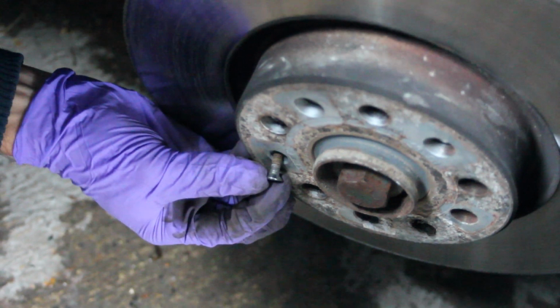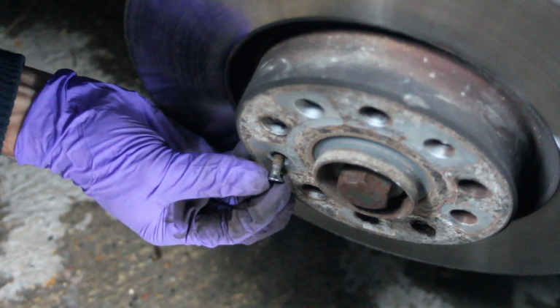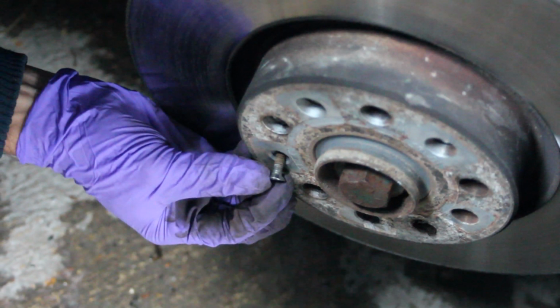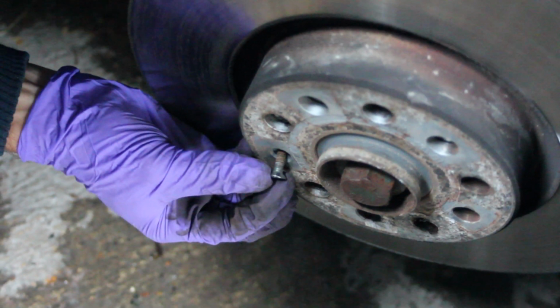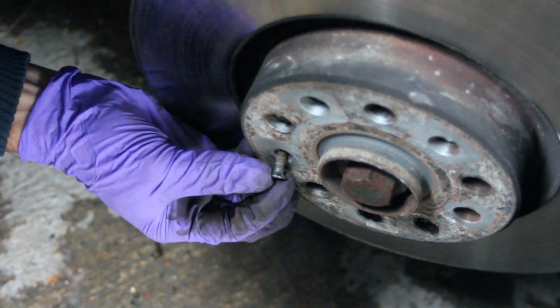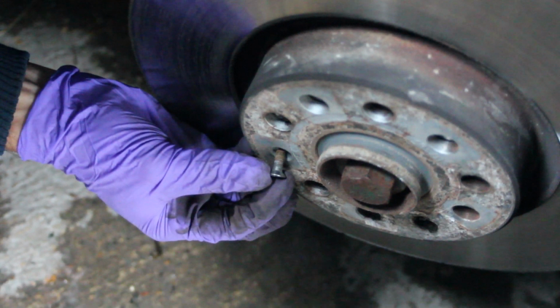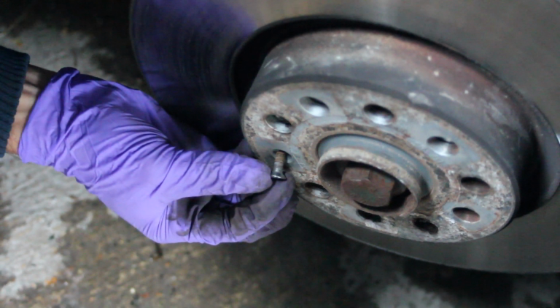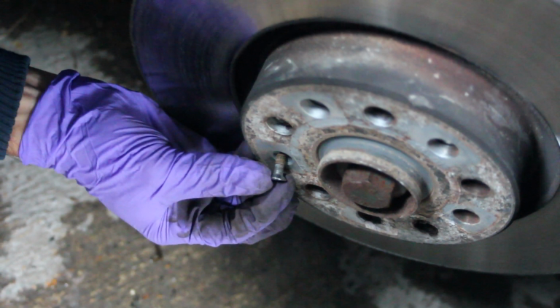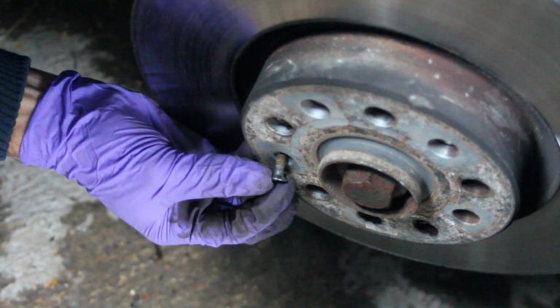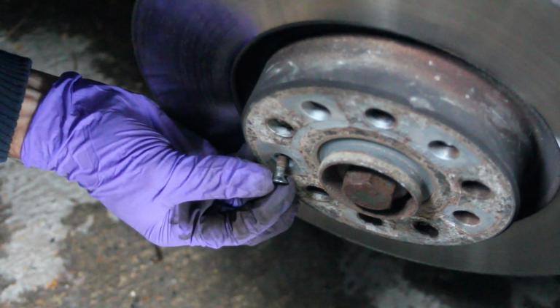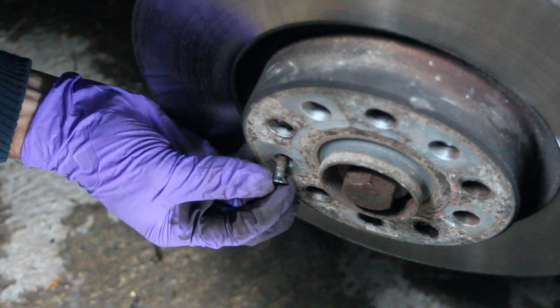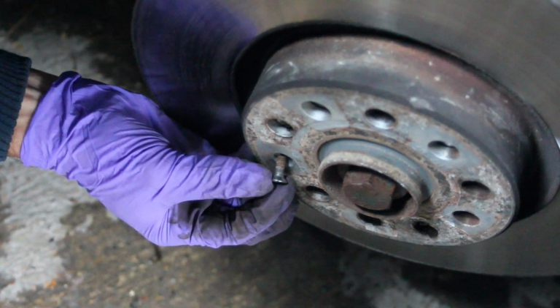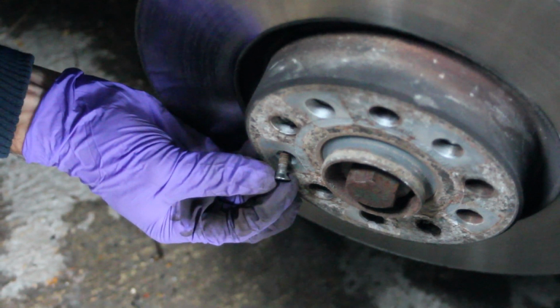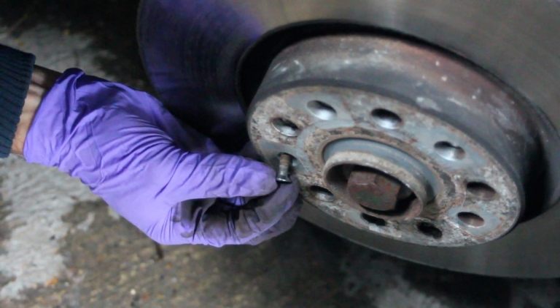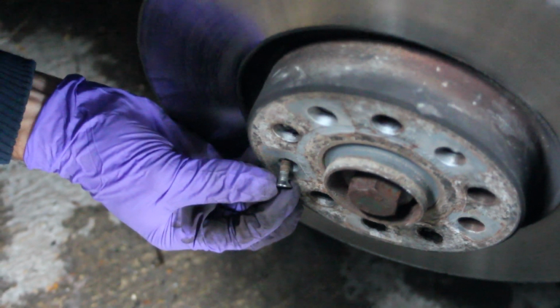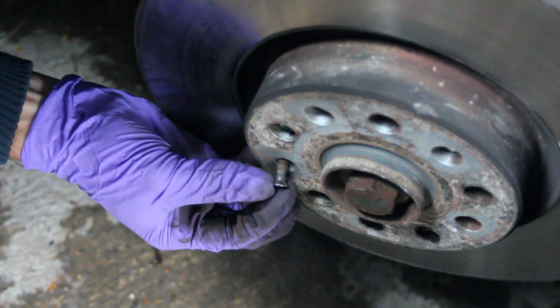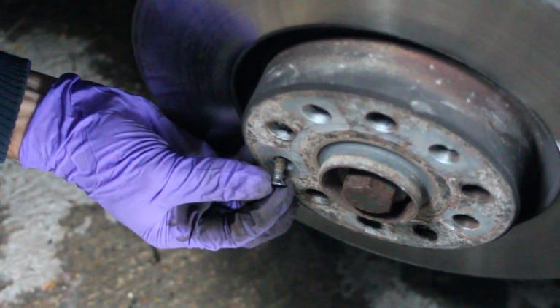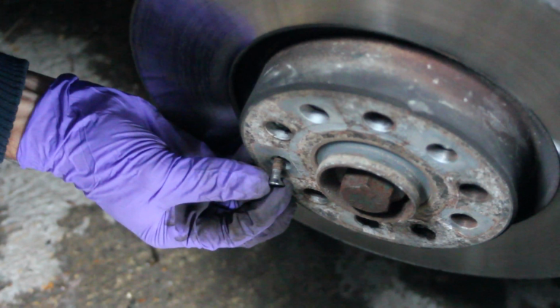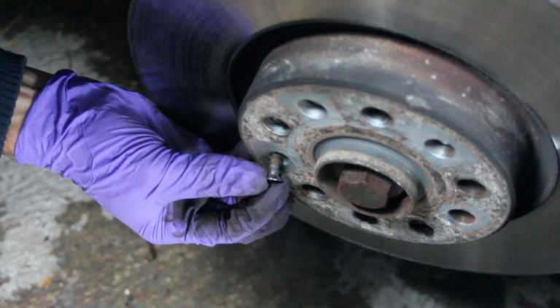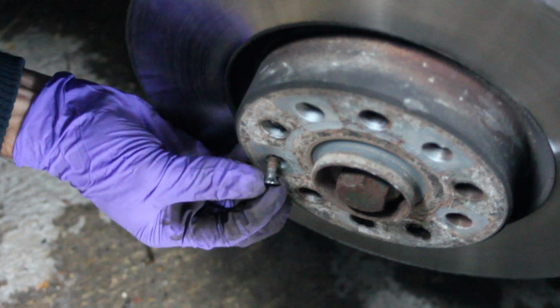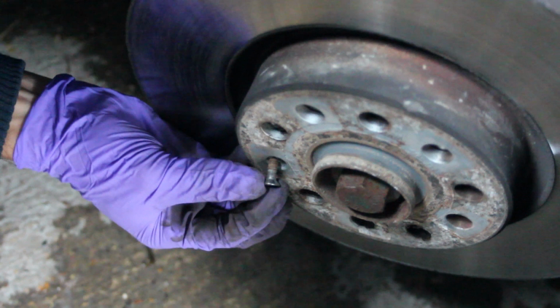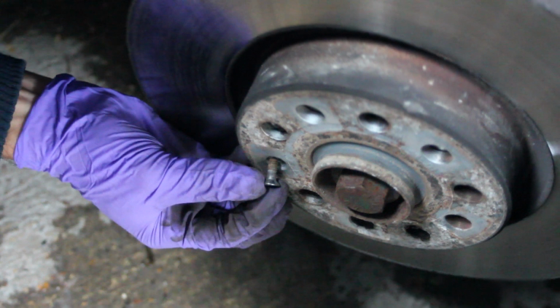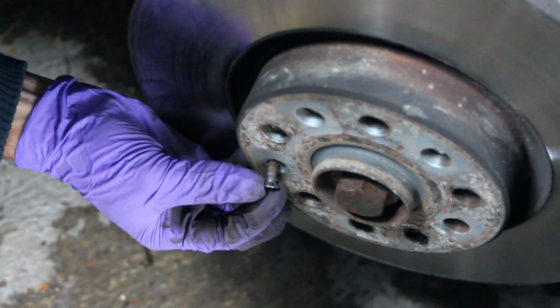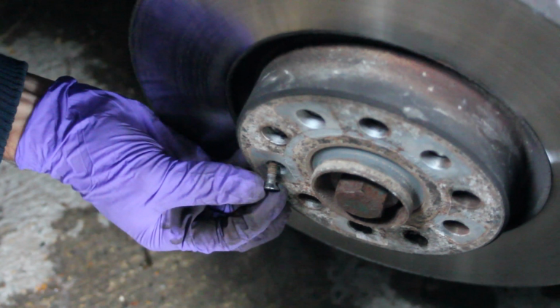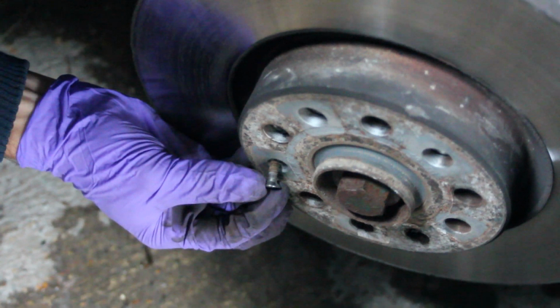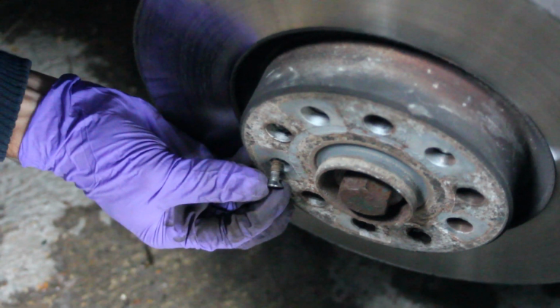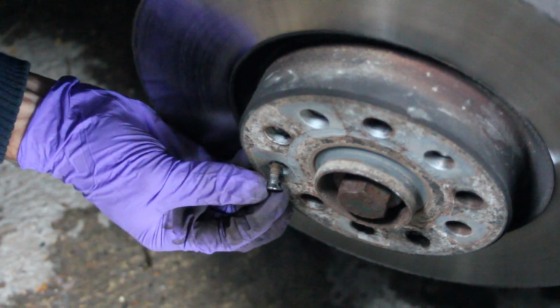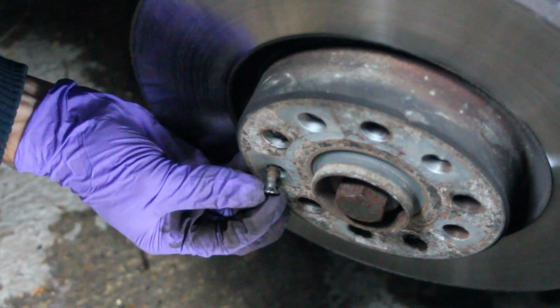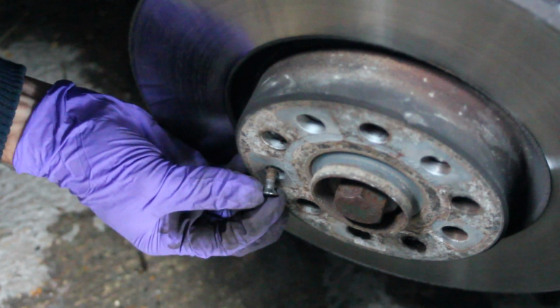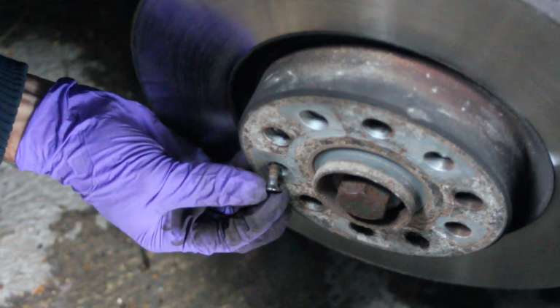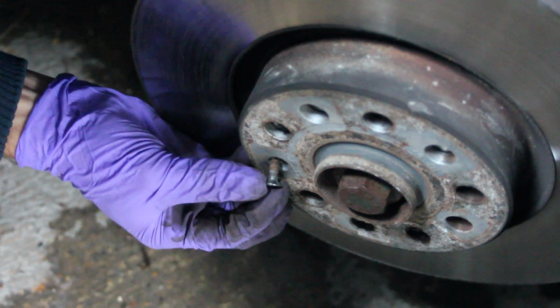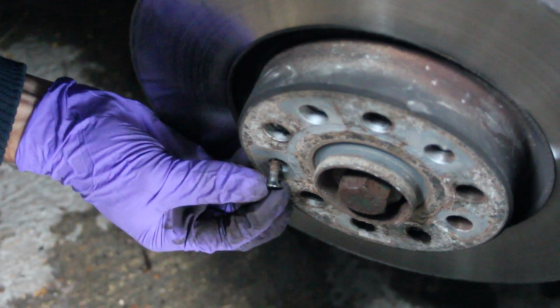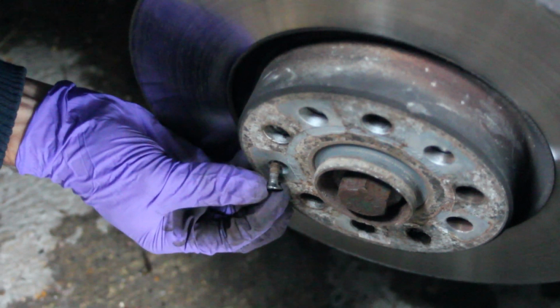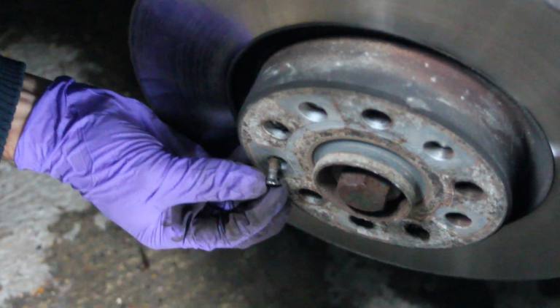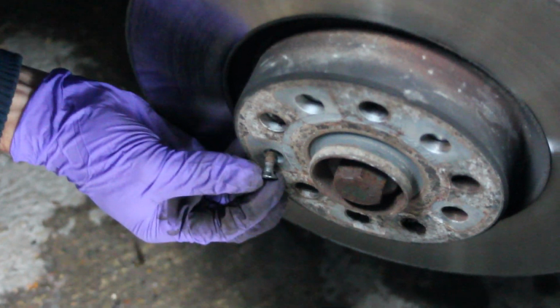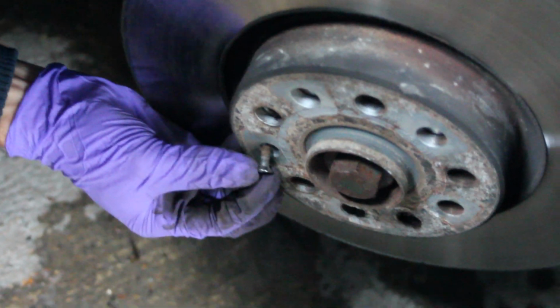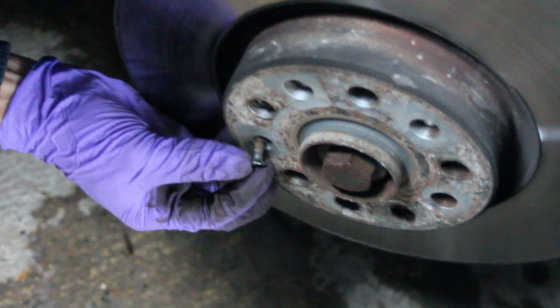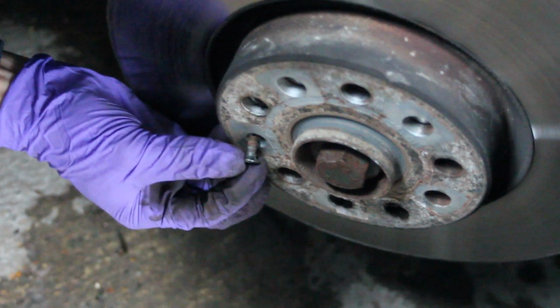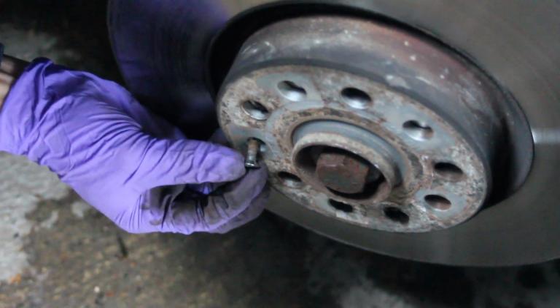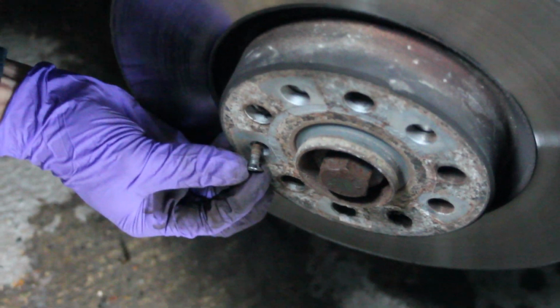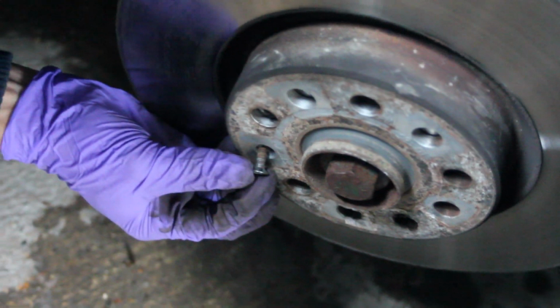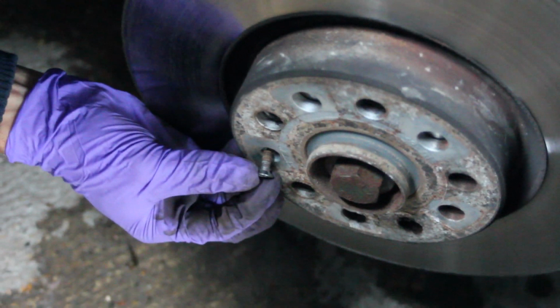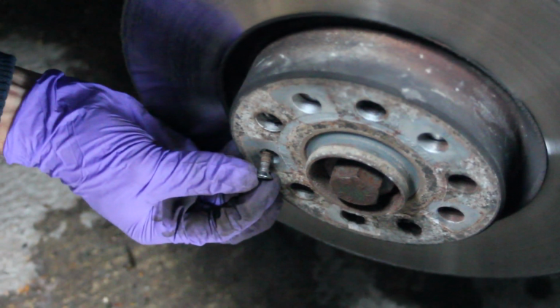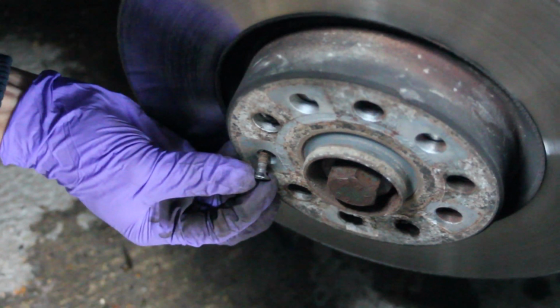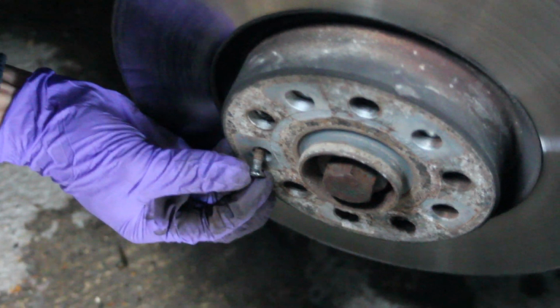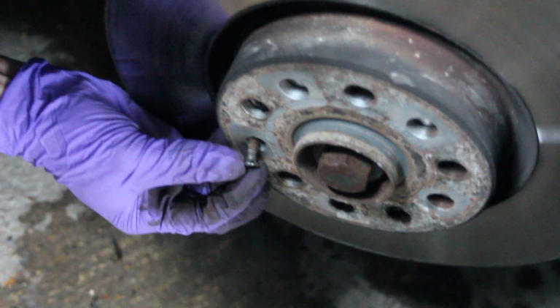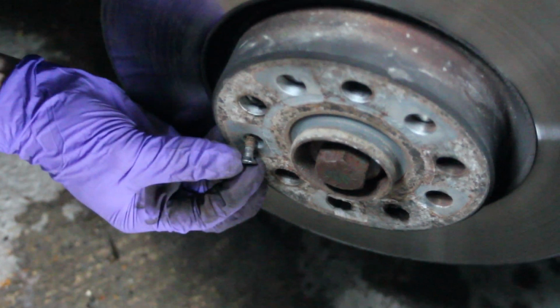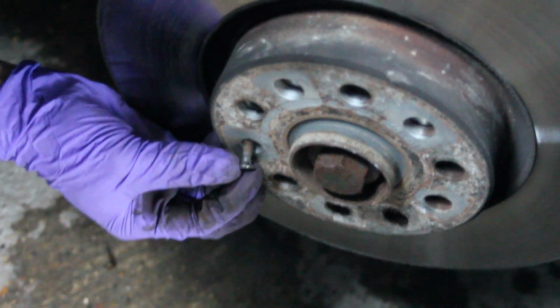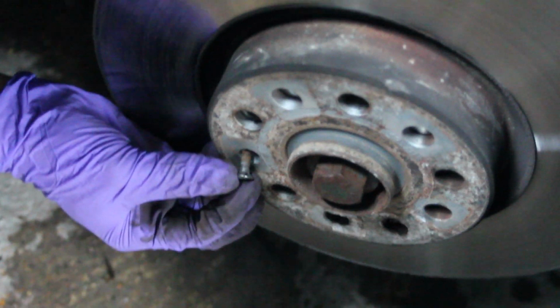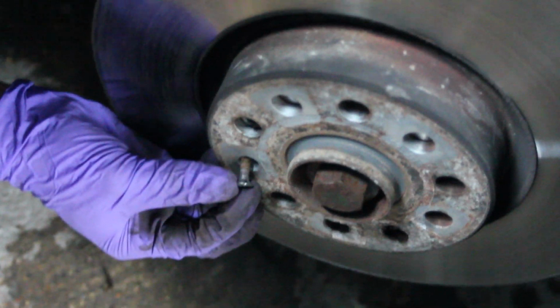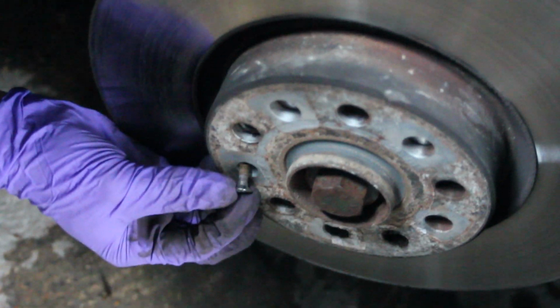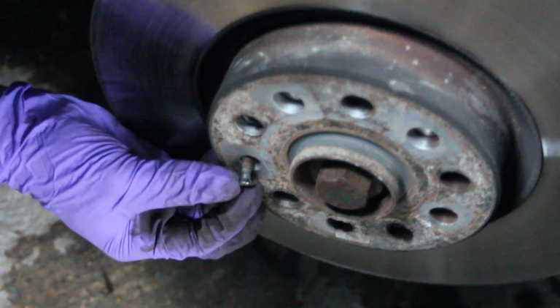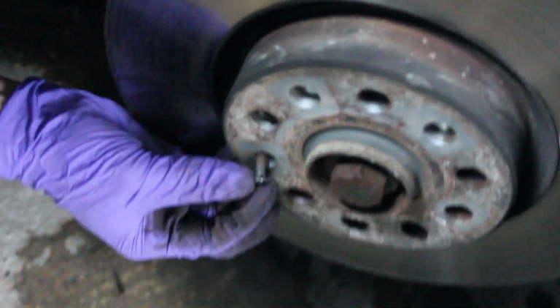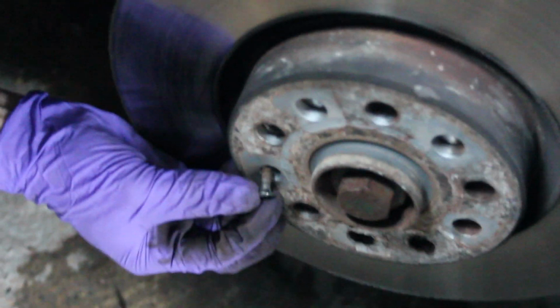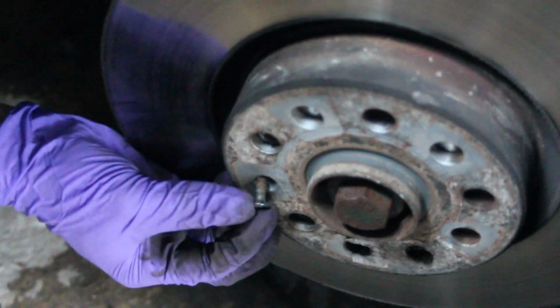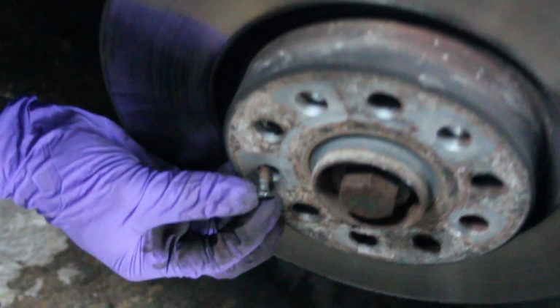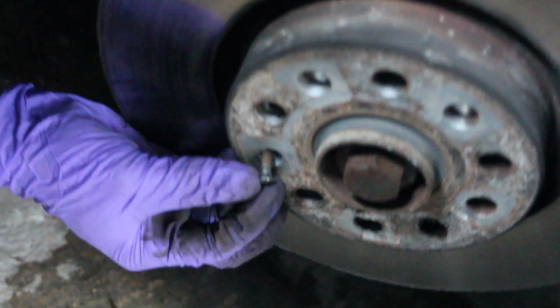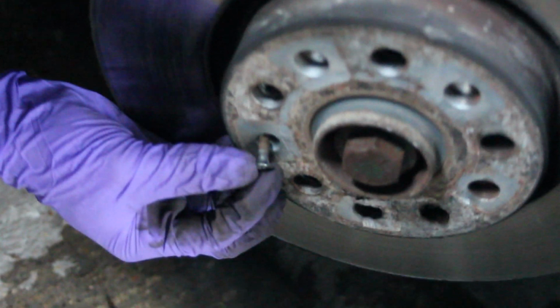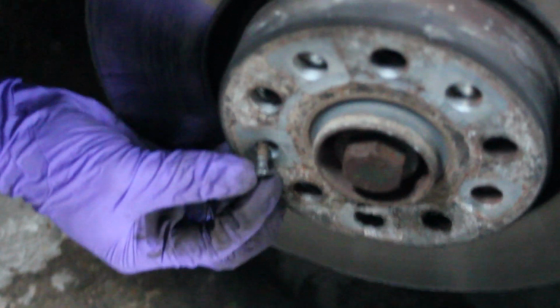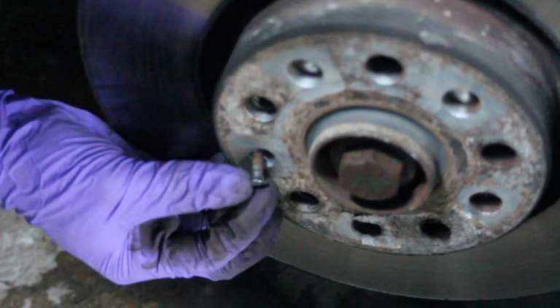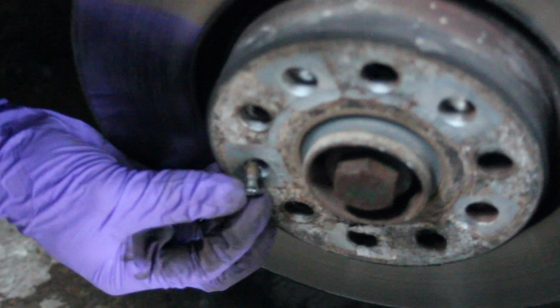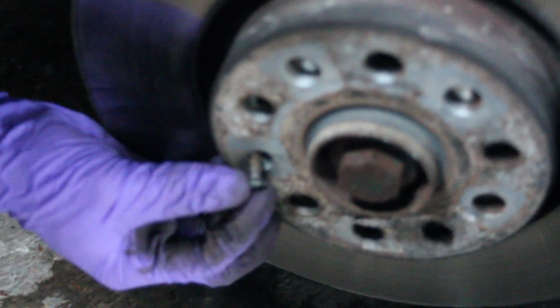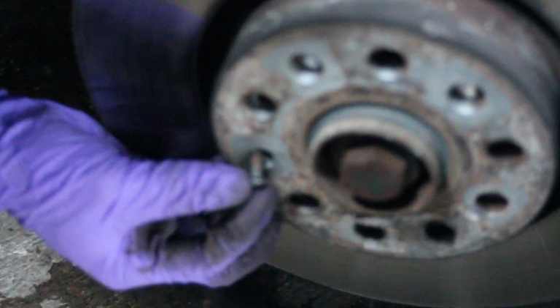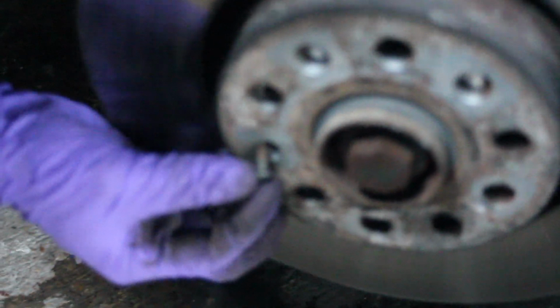That's Torx 30, just to remove that out.